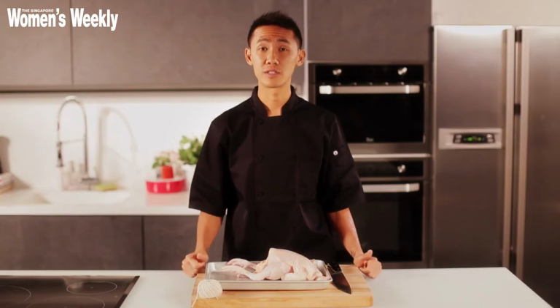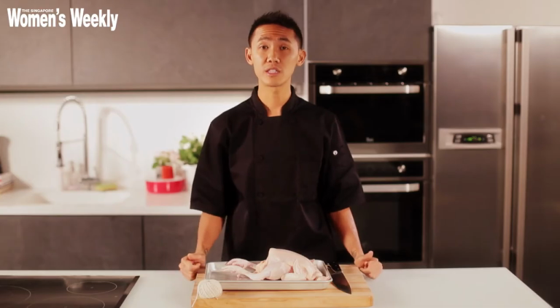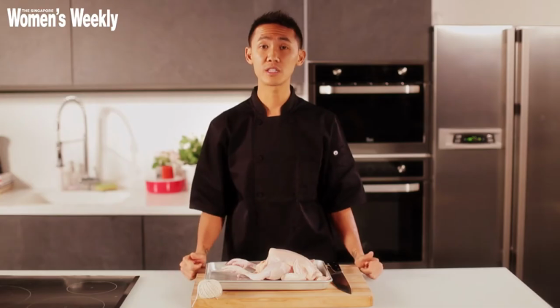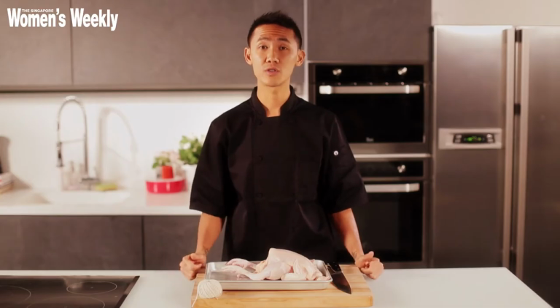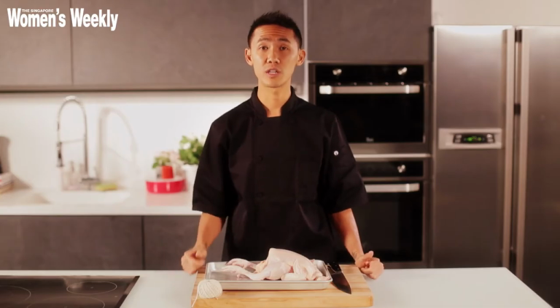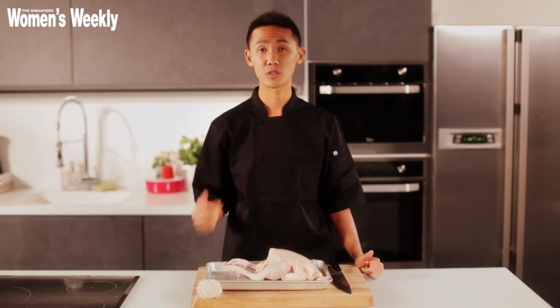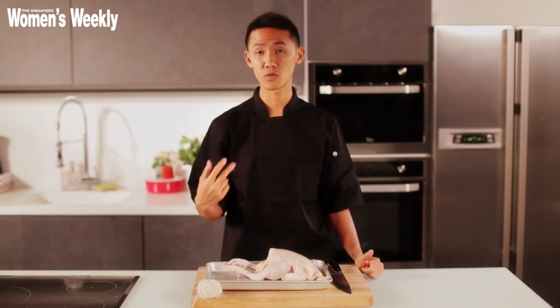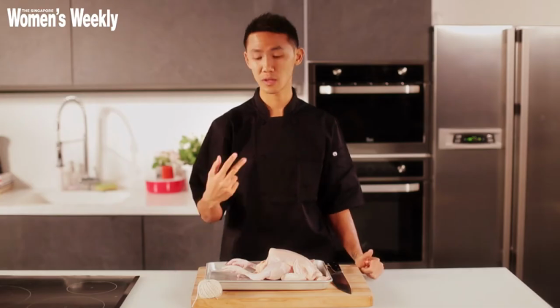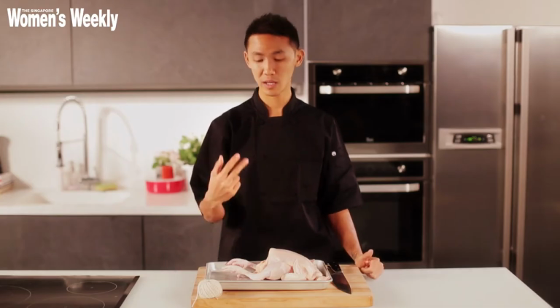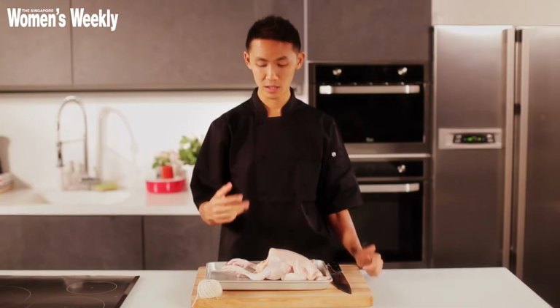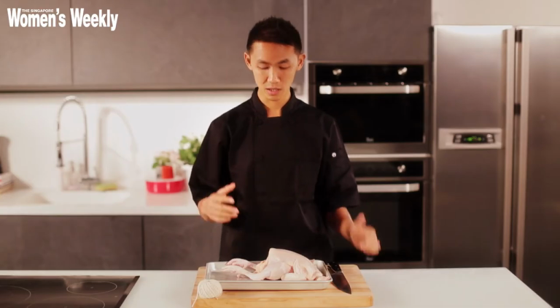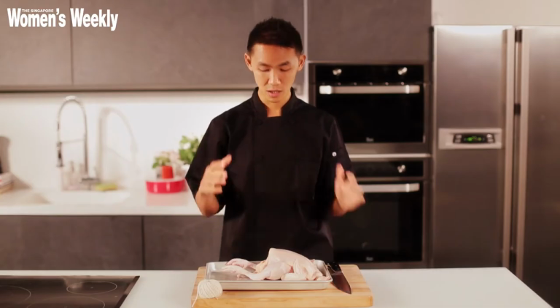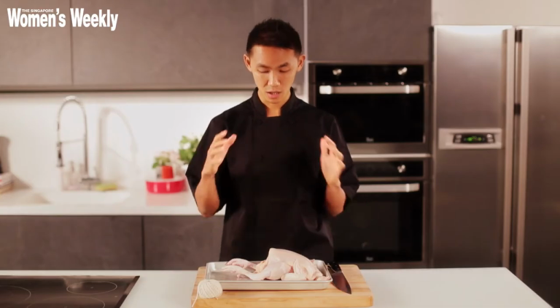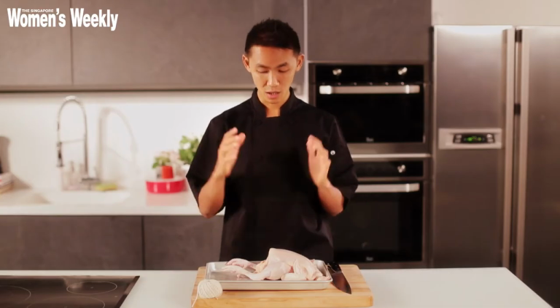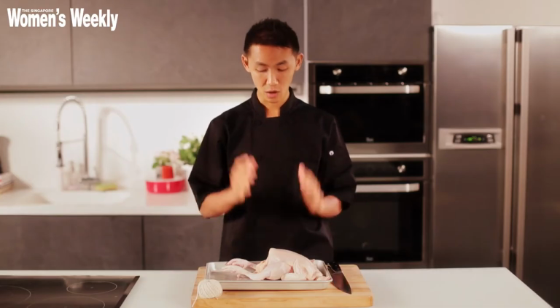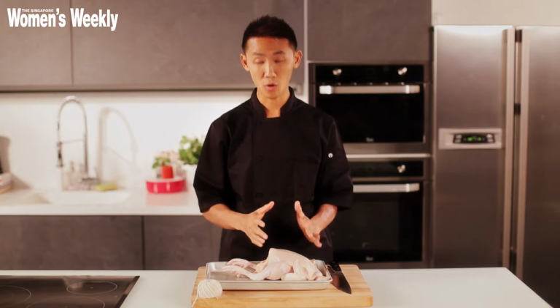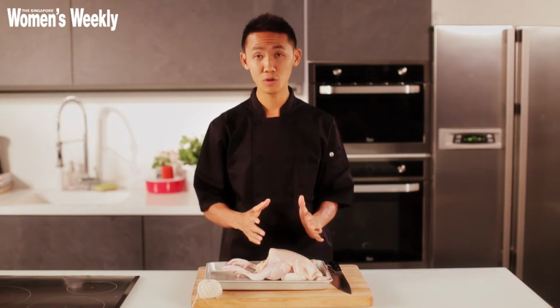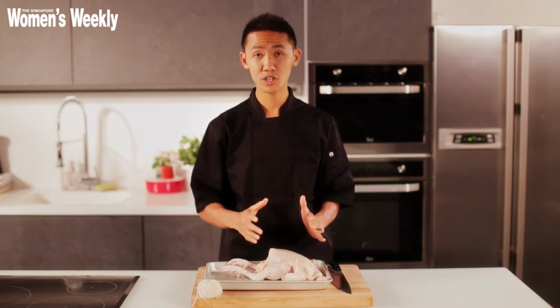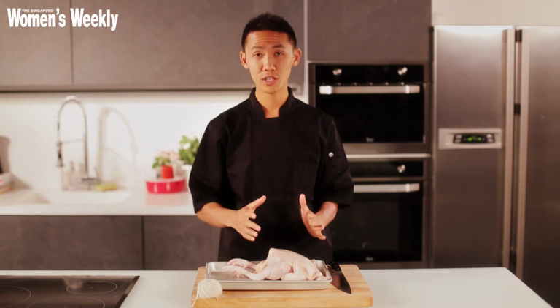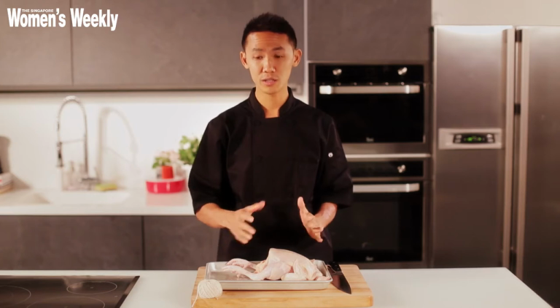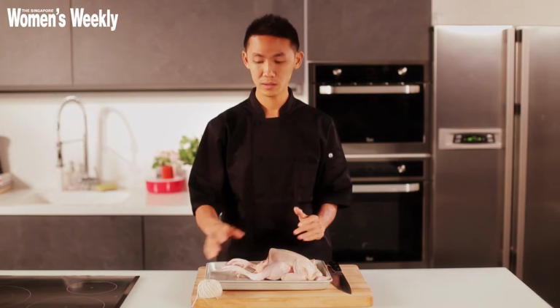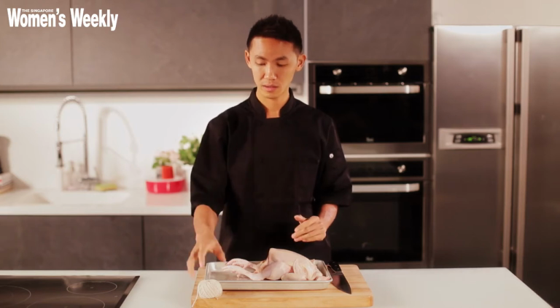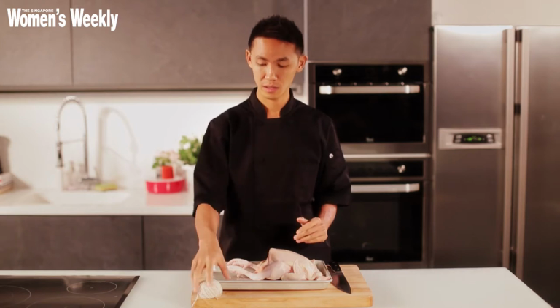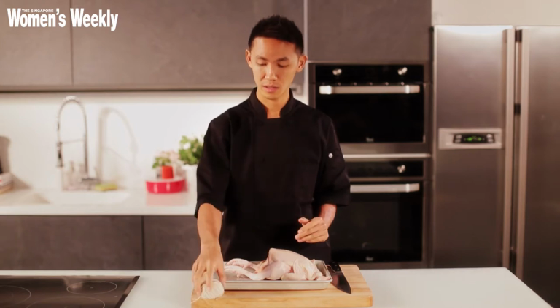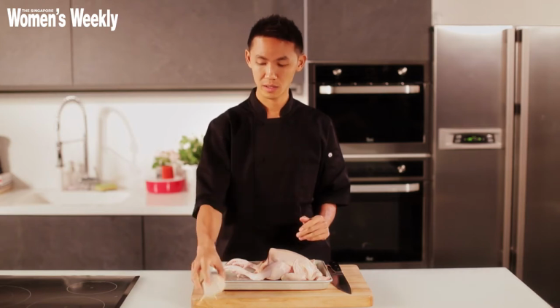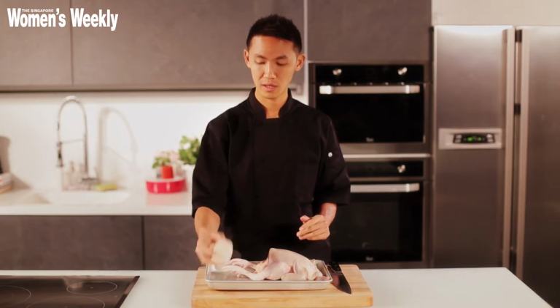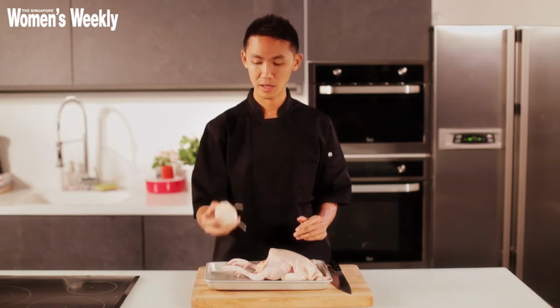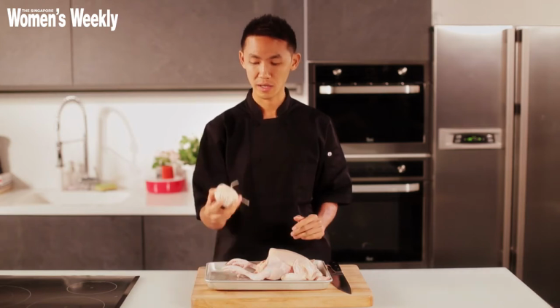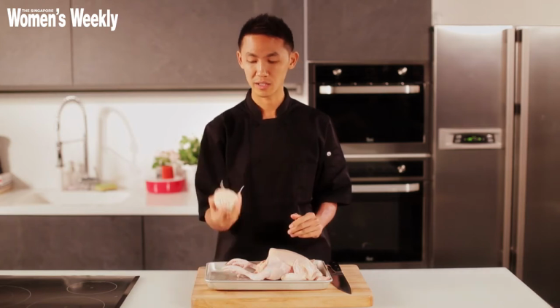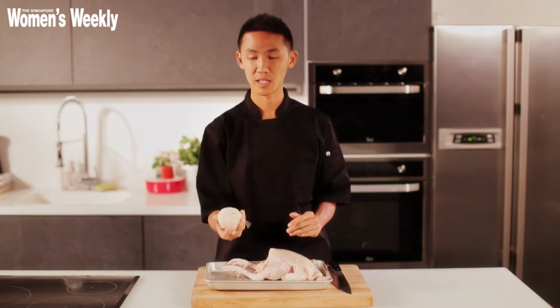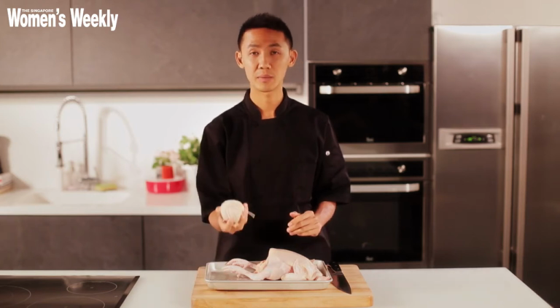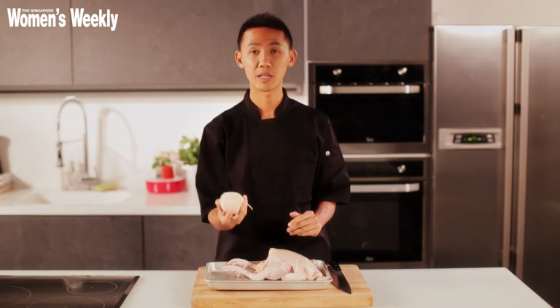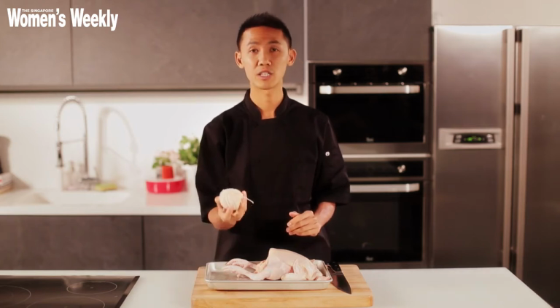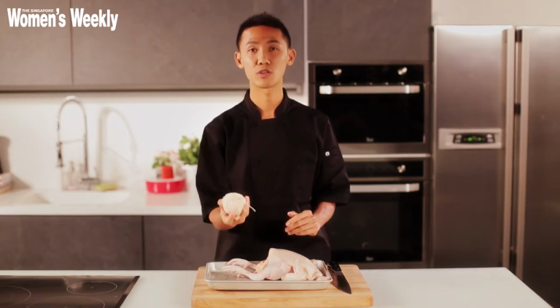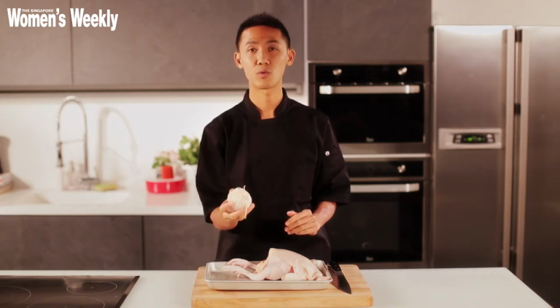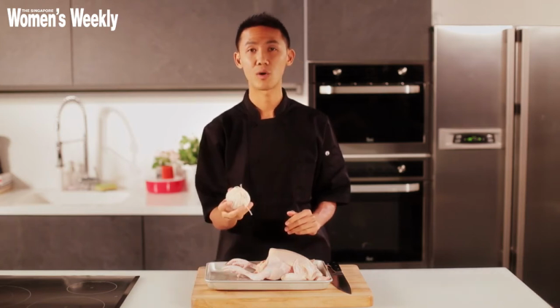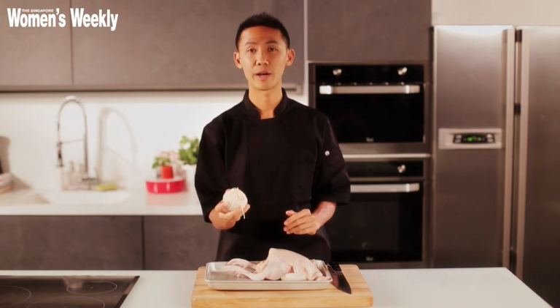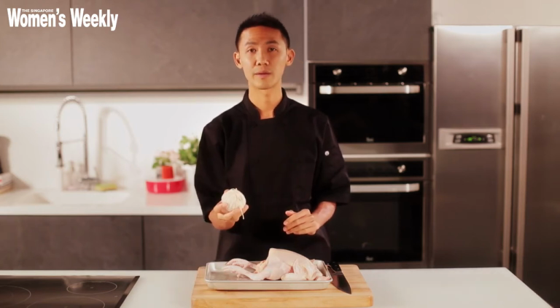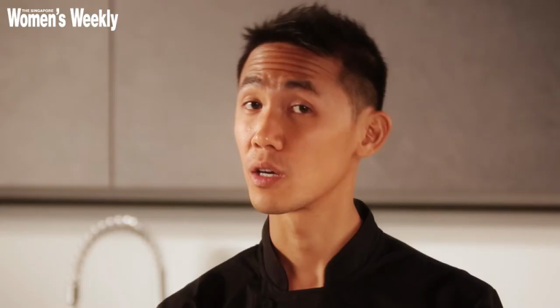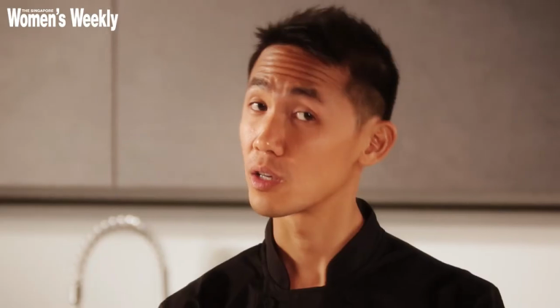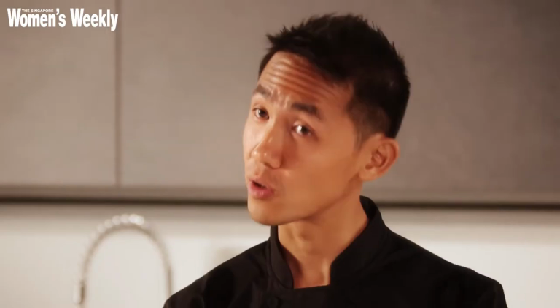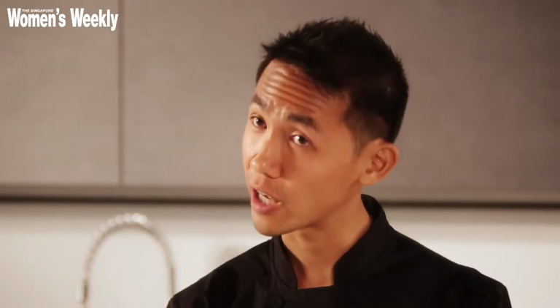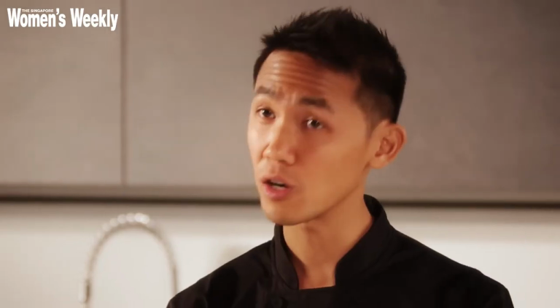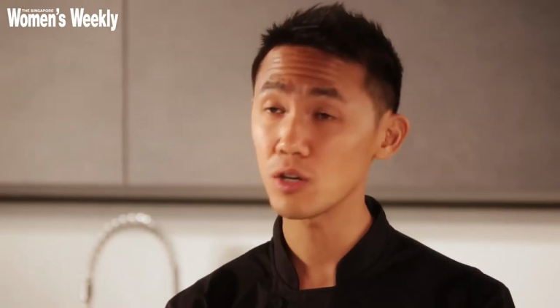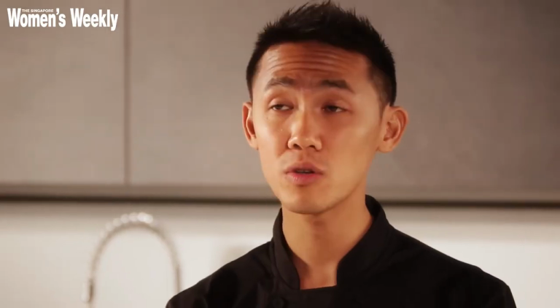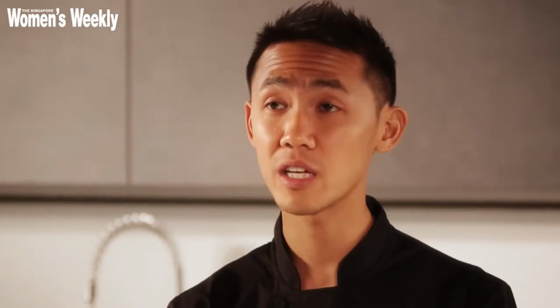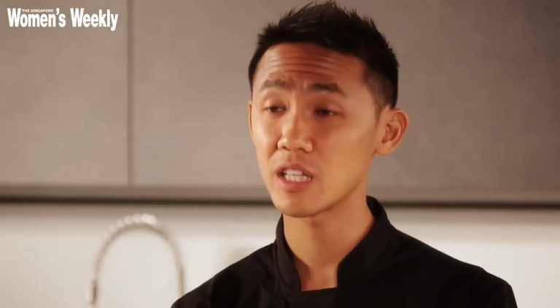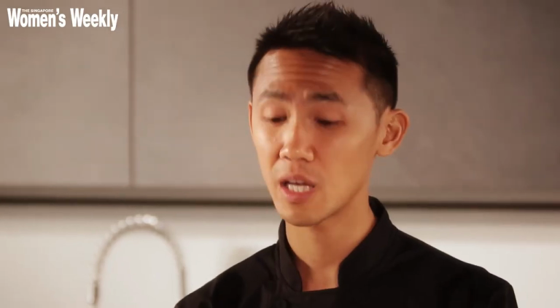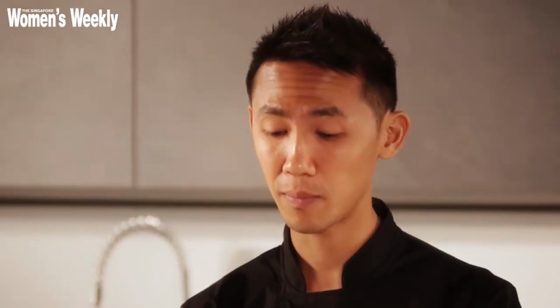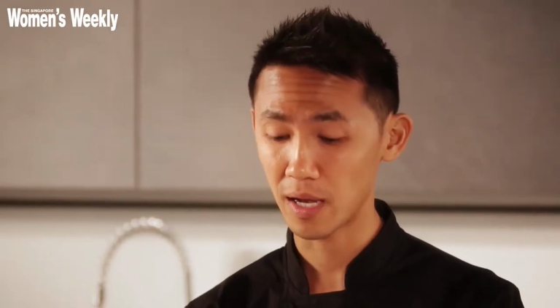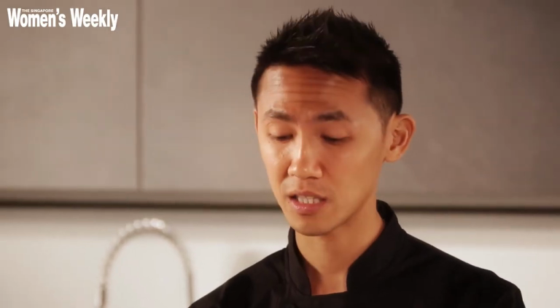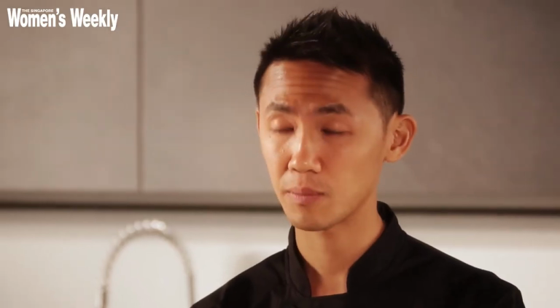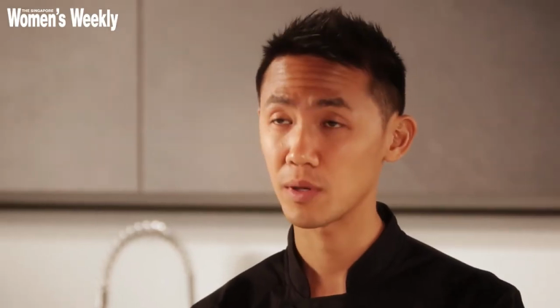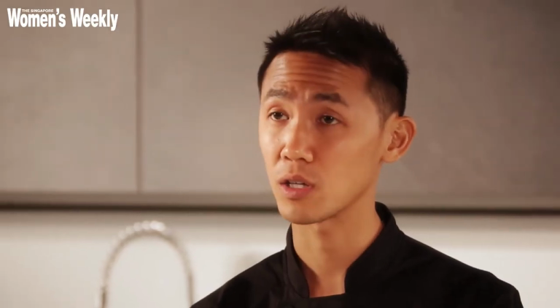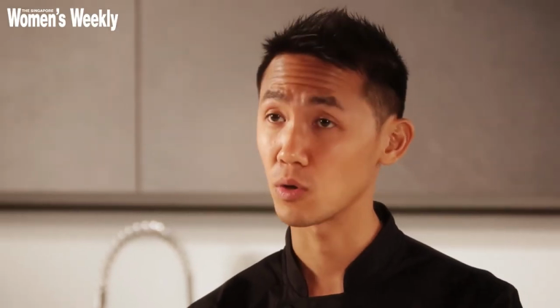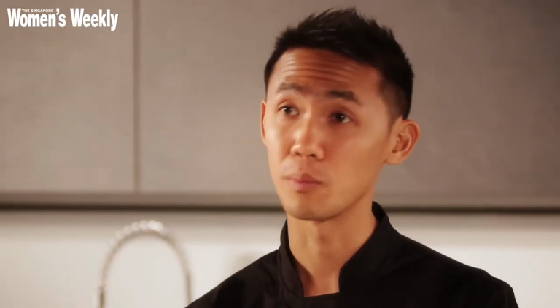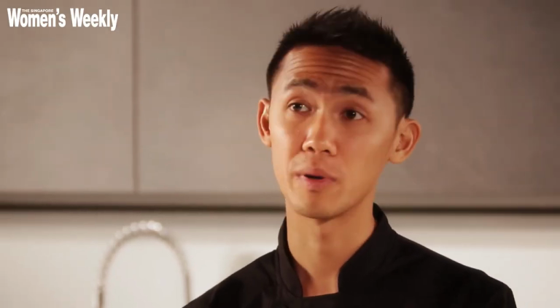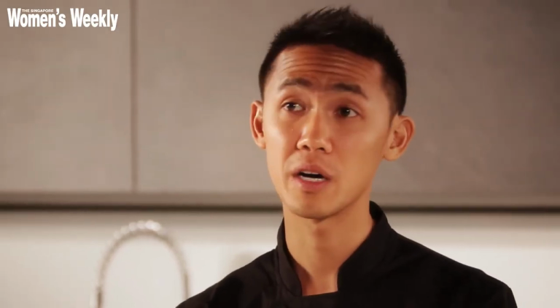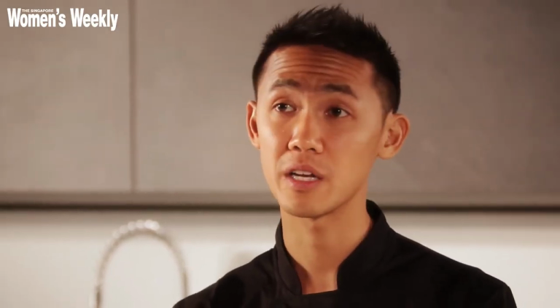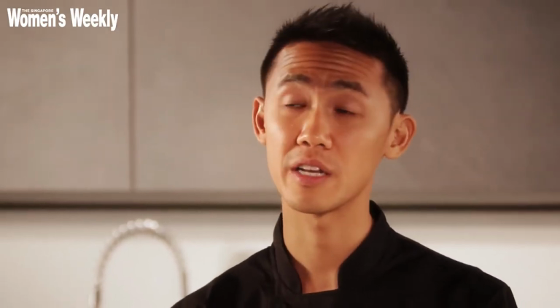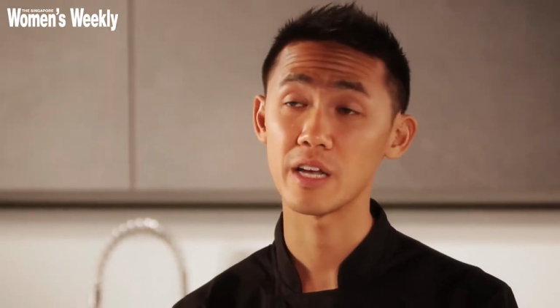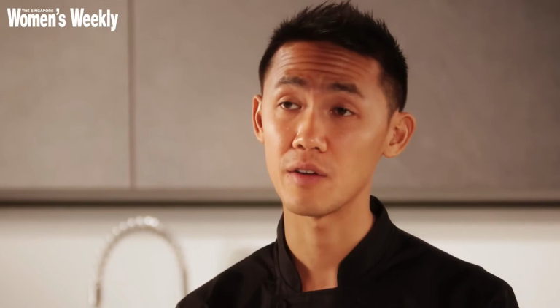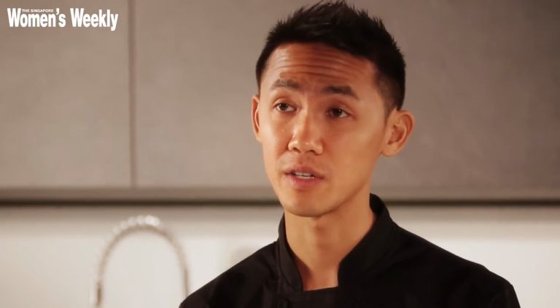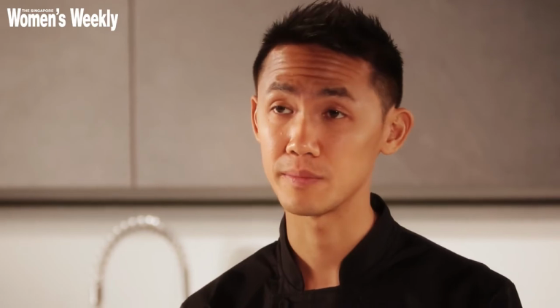For this, you need two things: a whole chicken, and some kitchen twine. You cannot use anything plastic because it will burn in the oven.